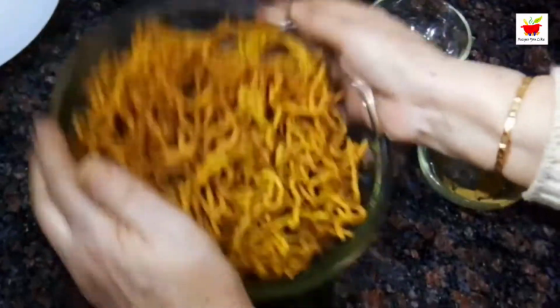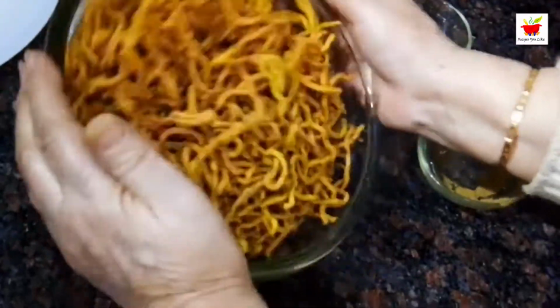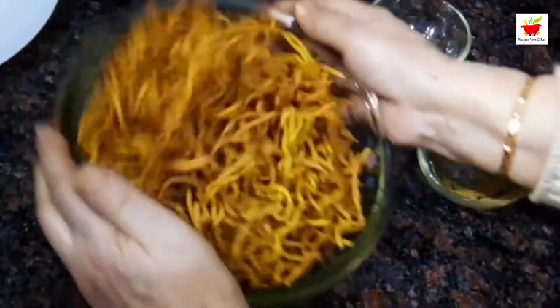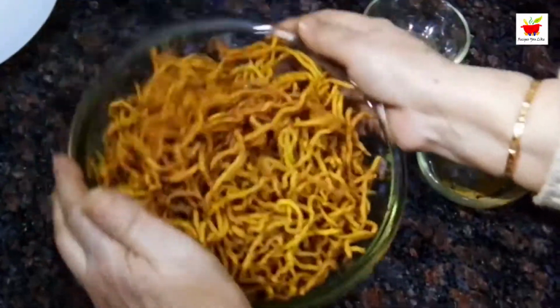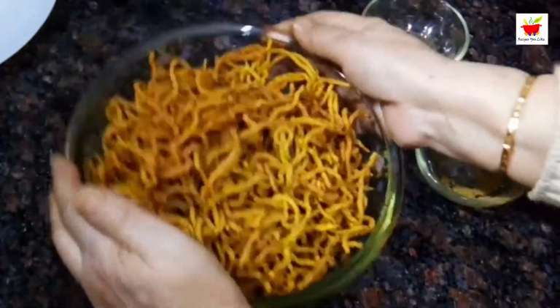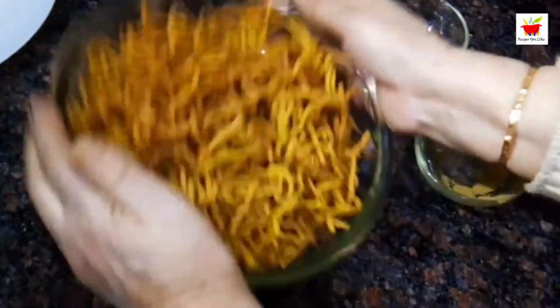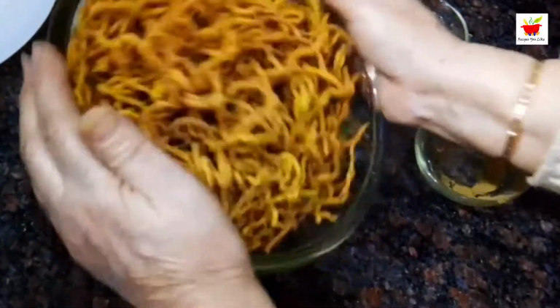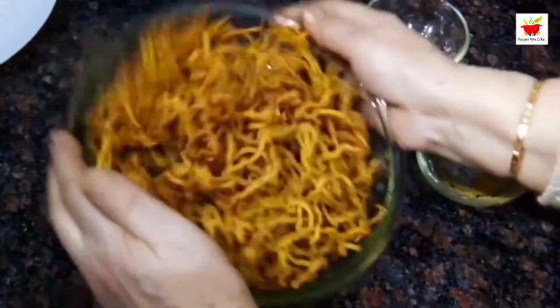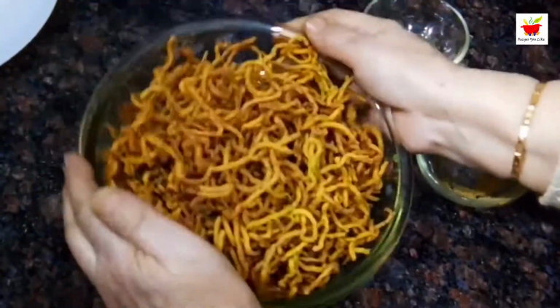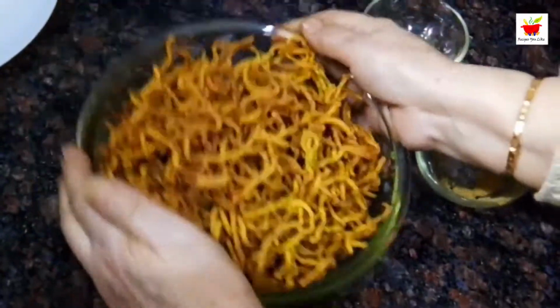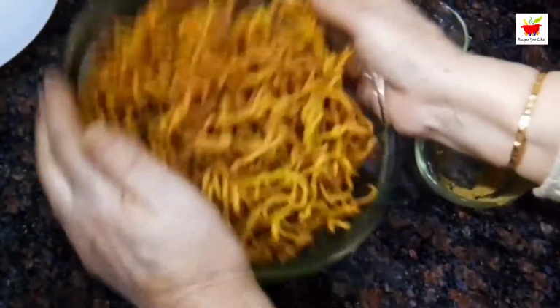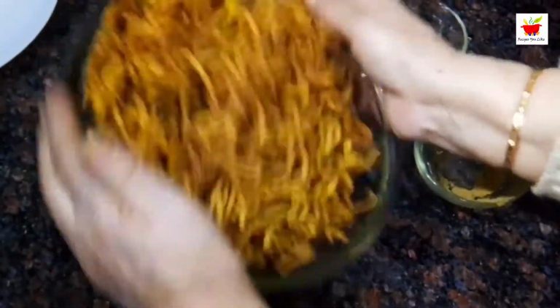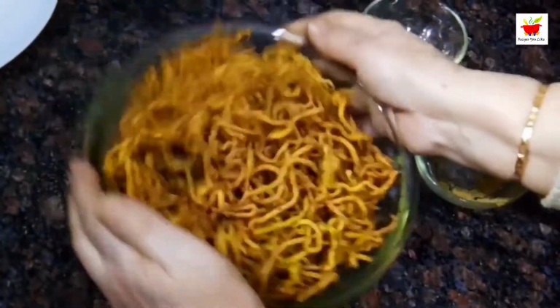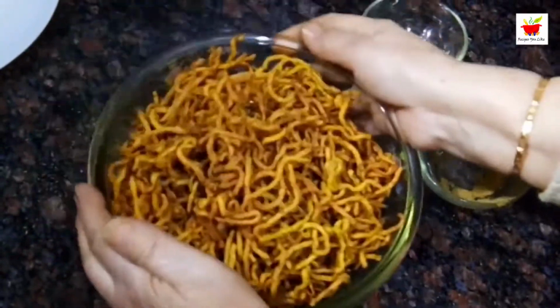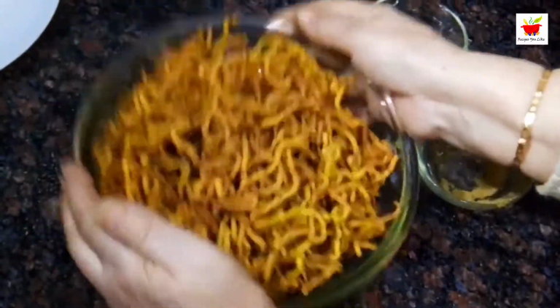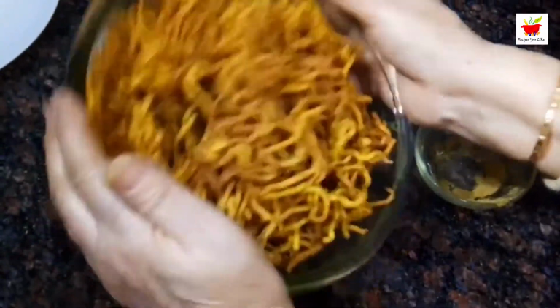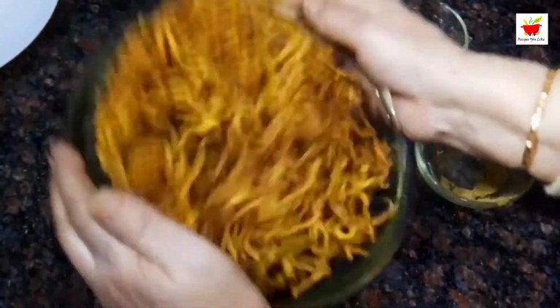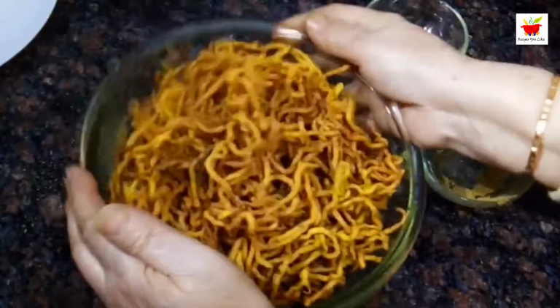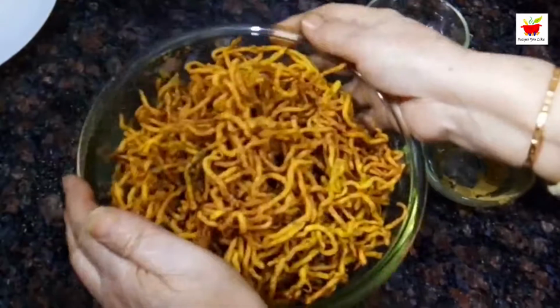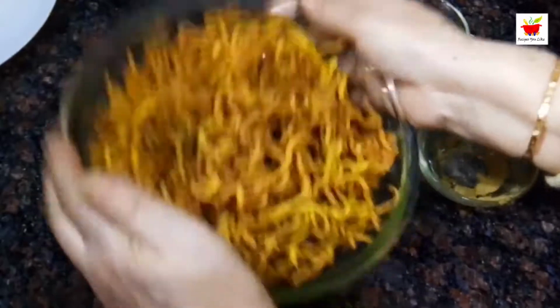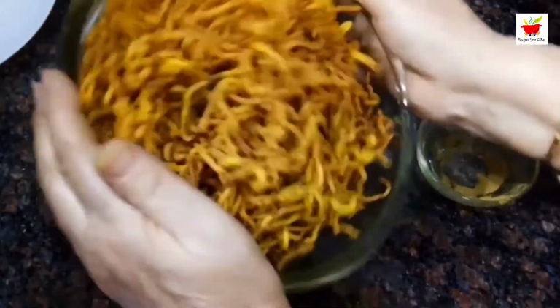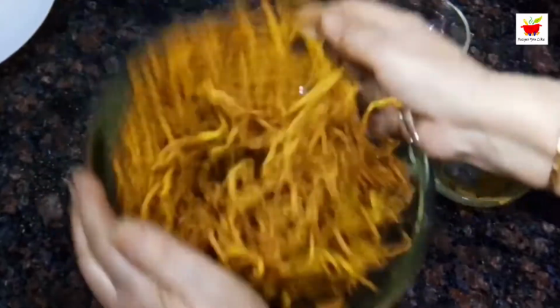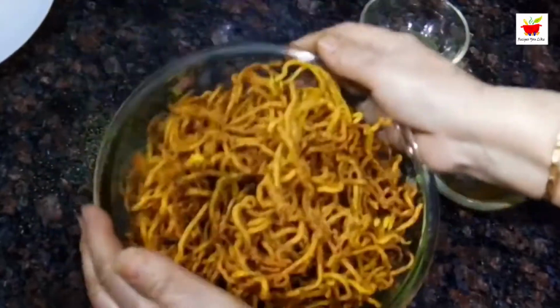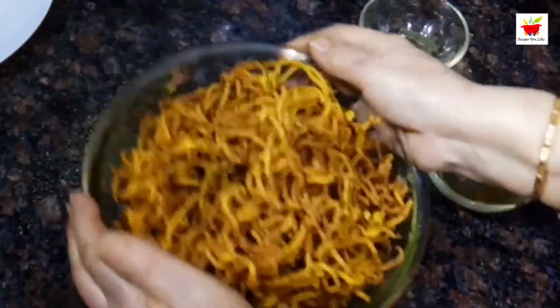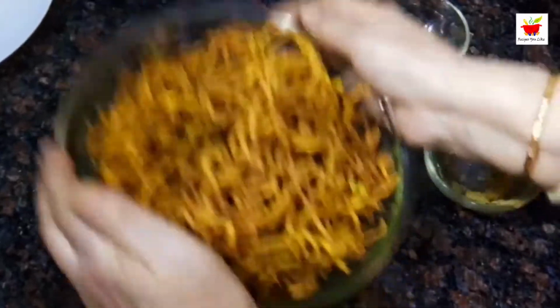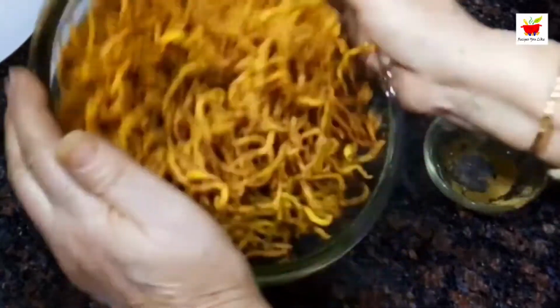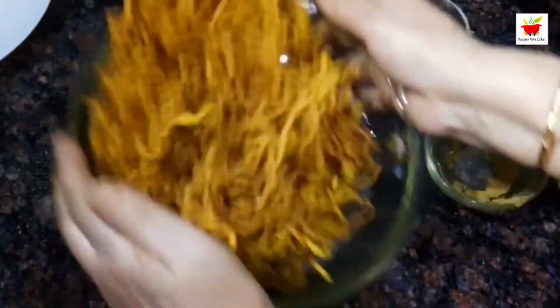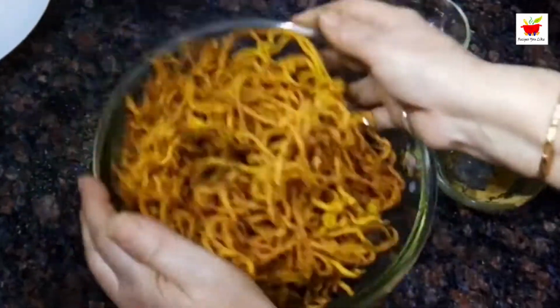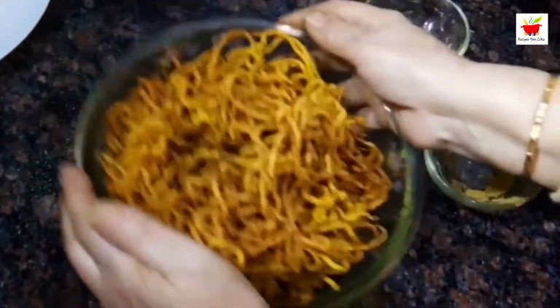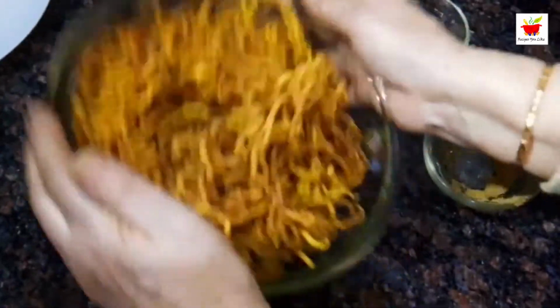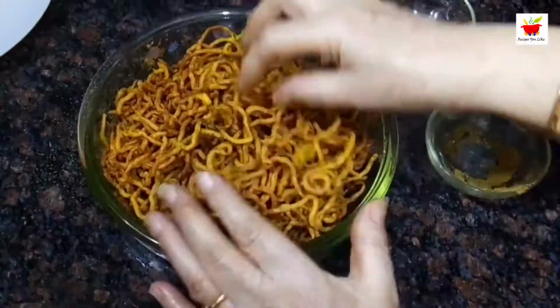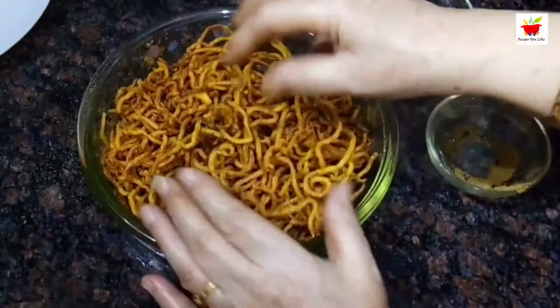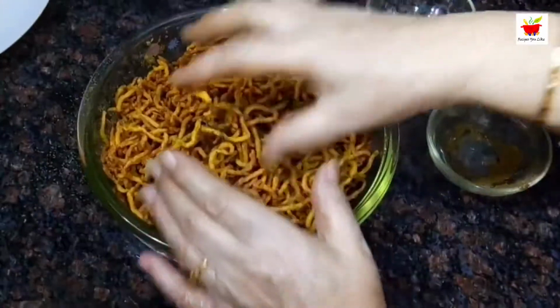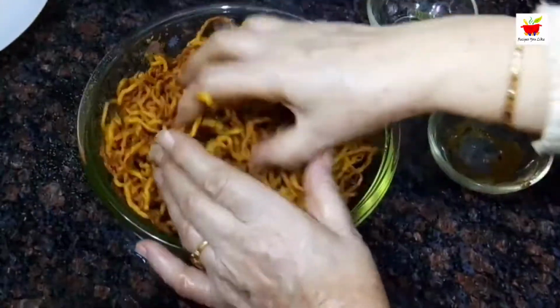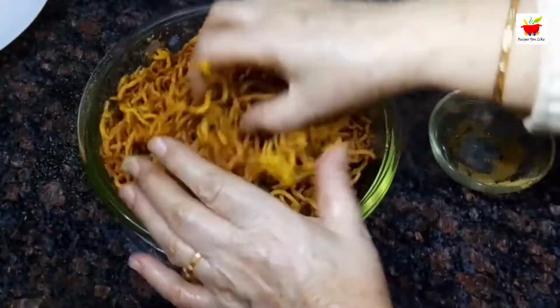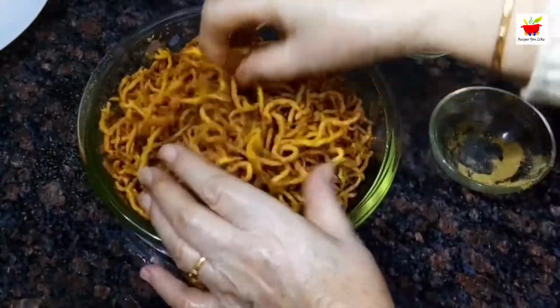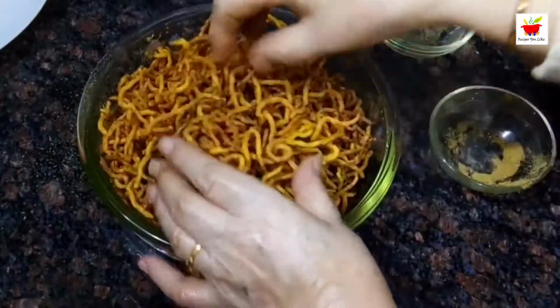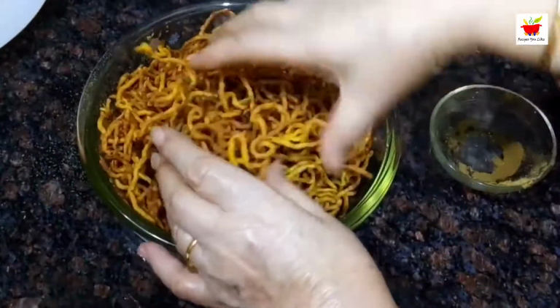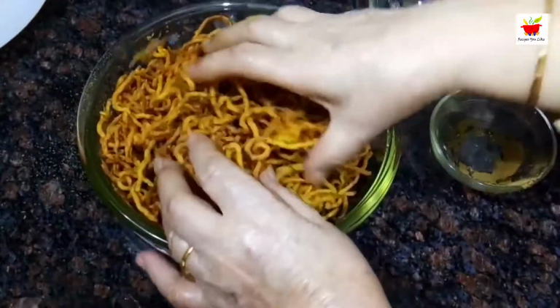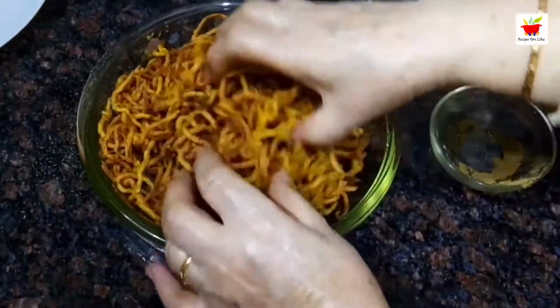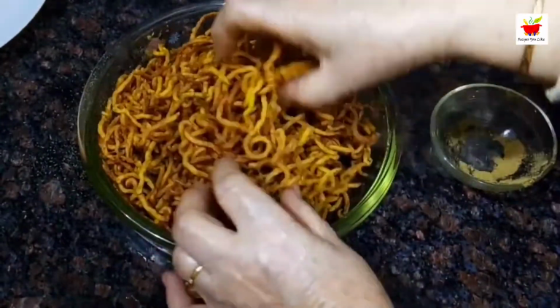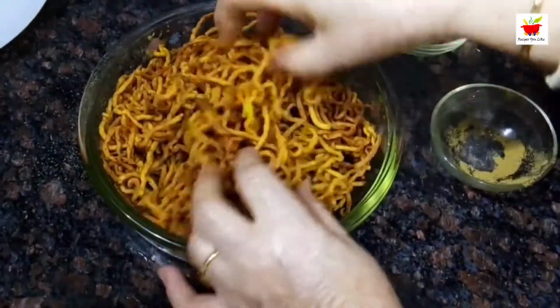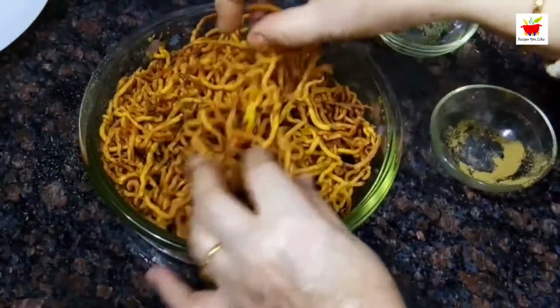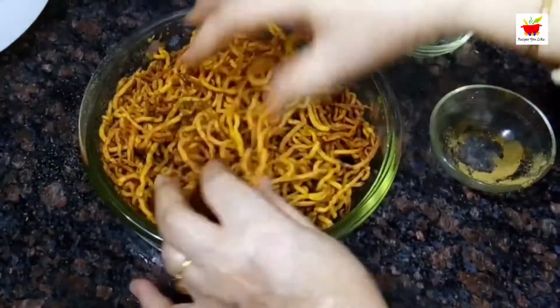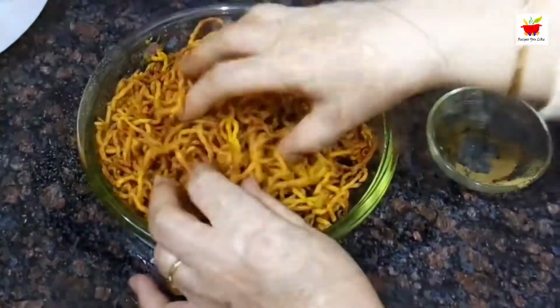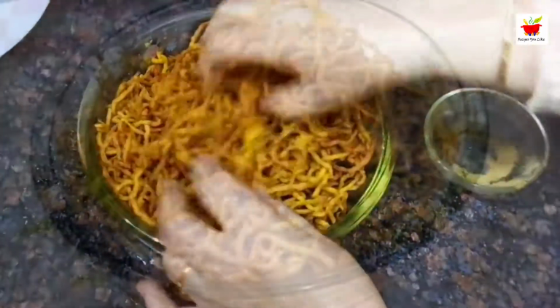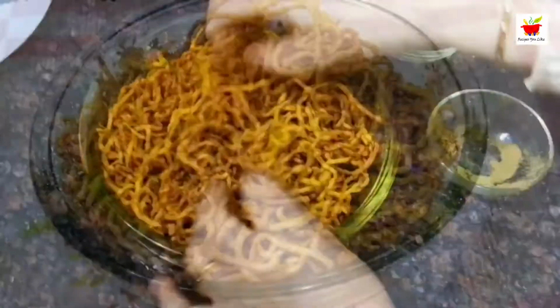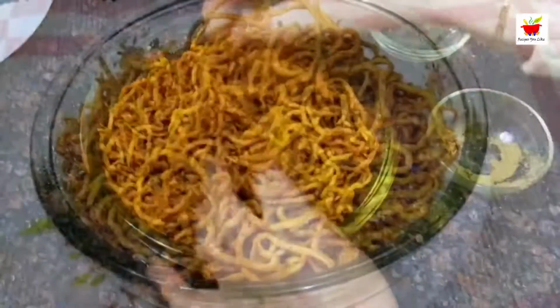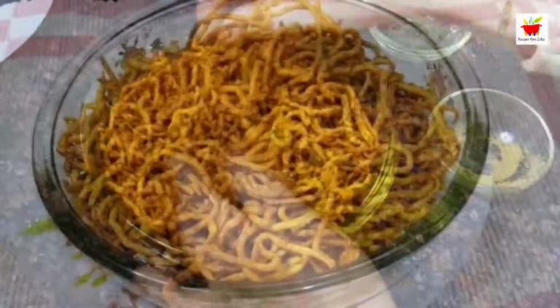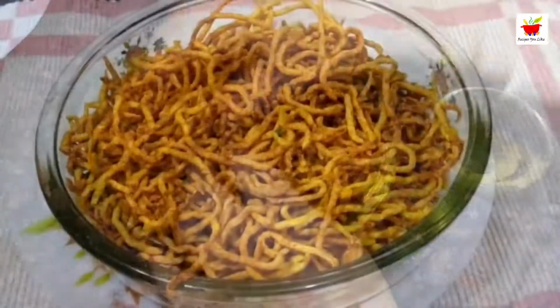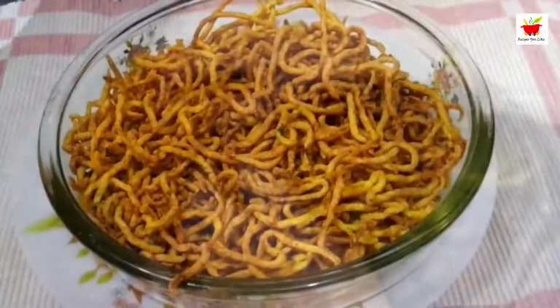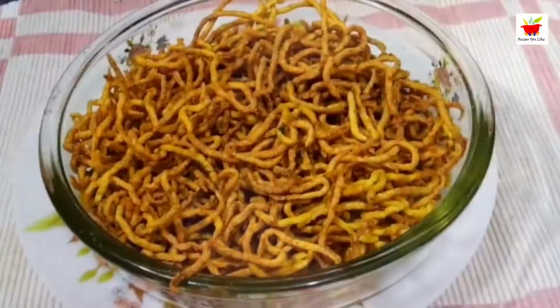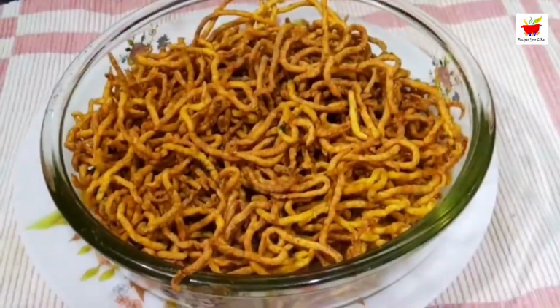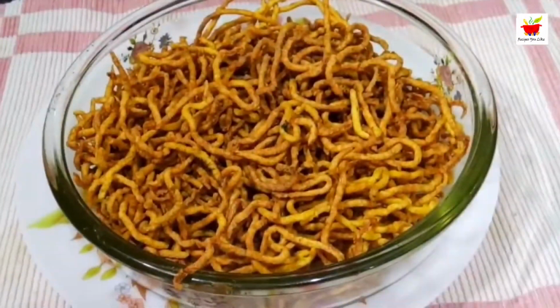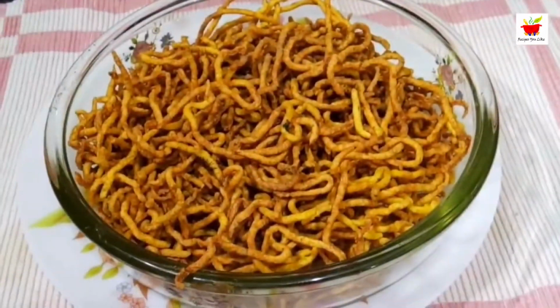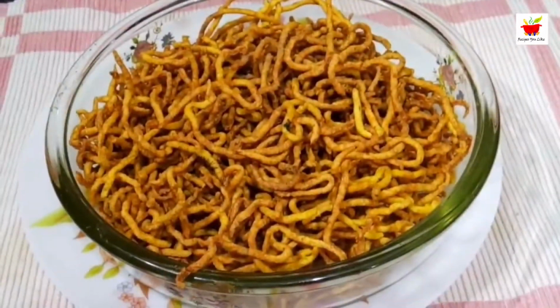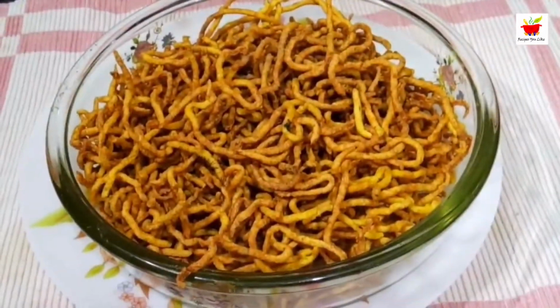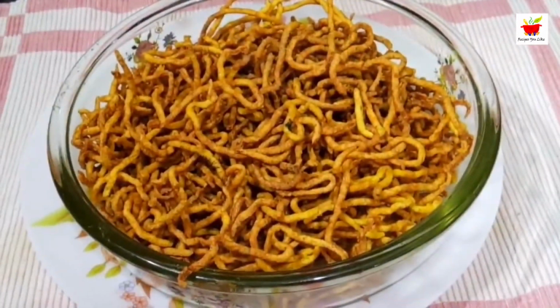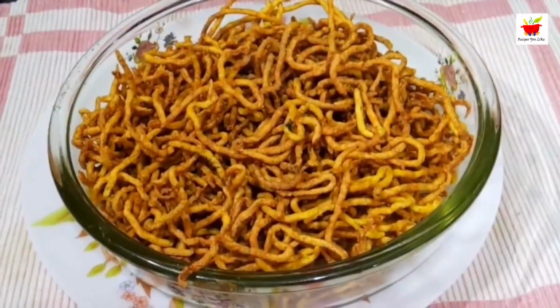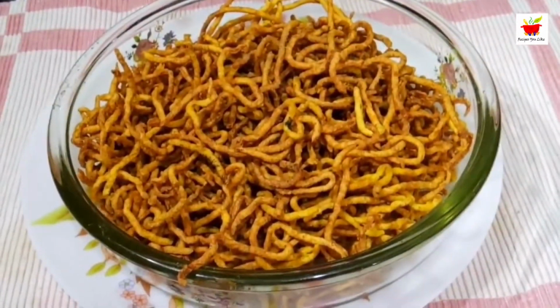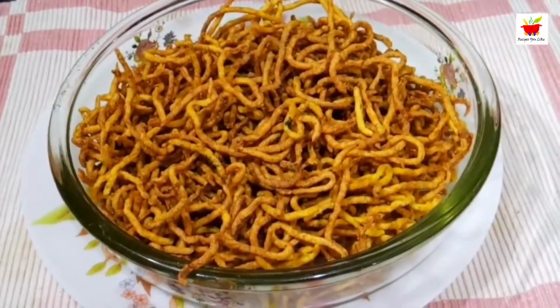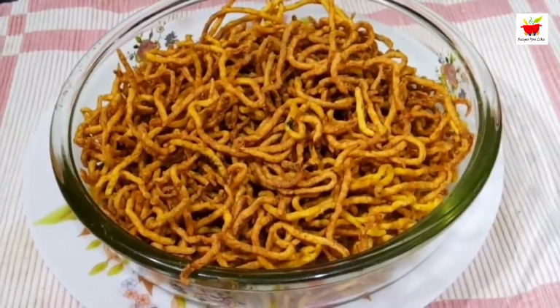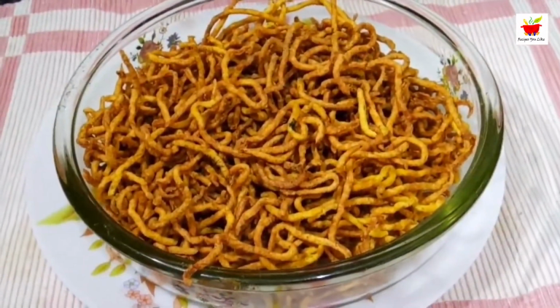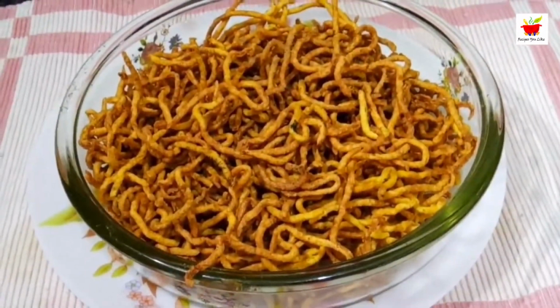You can store them in an airtight container for about a month. If you like the recipe, don't forget to give it a thumbs up, share, comment, subscribe, and hit the bell icon. Till we meet again with another interesting recipe — bye bye!